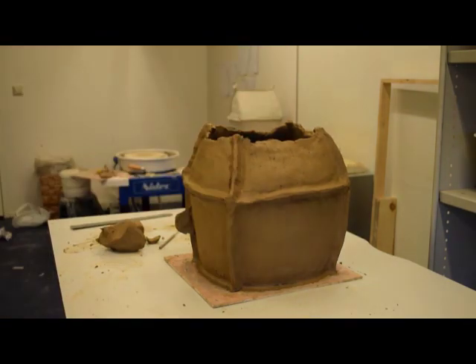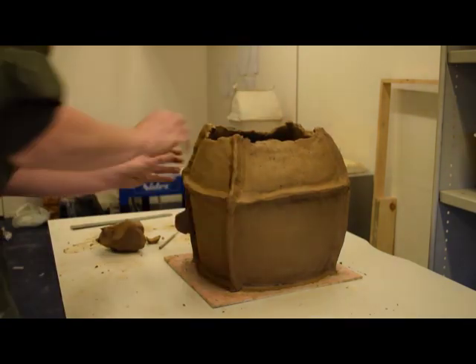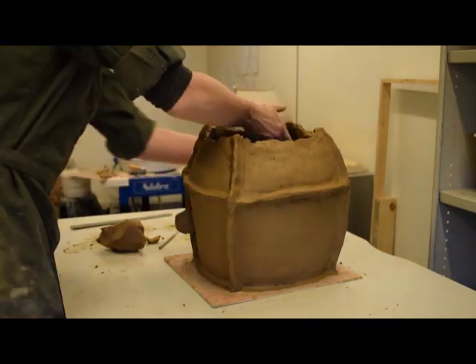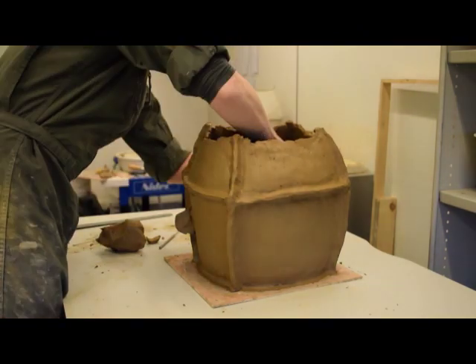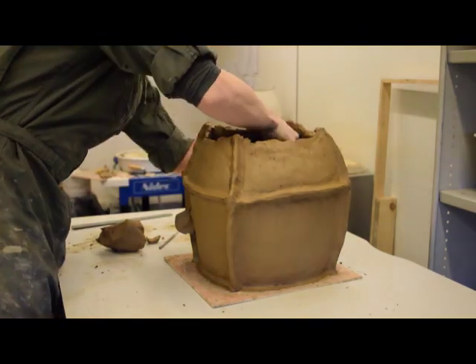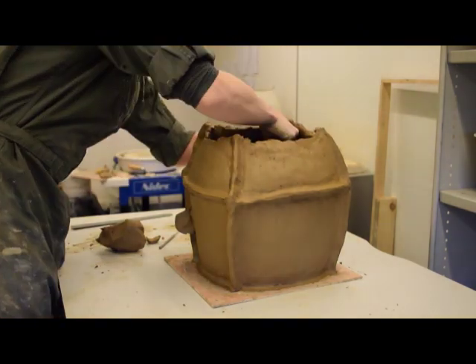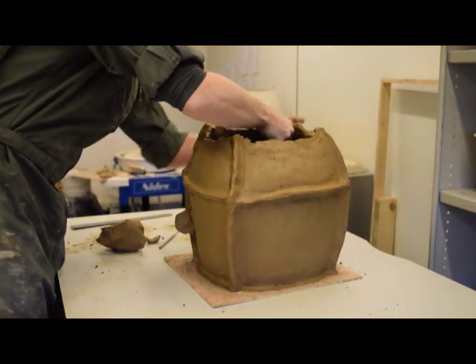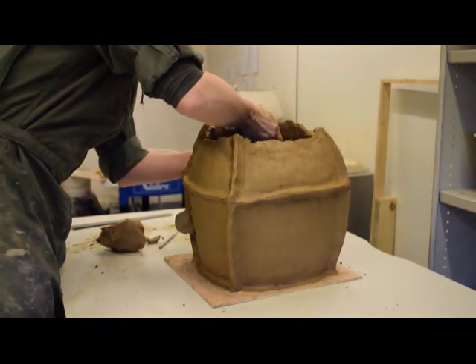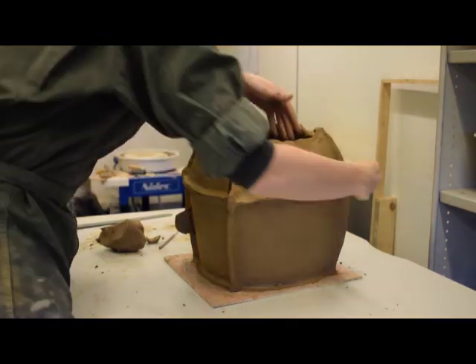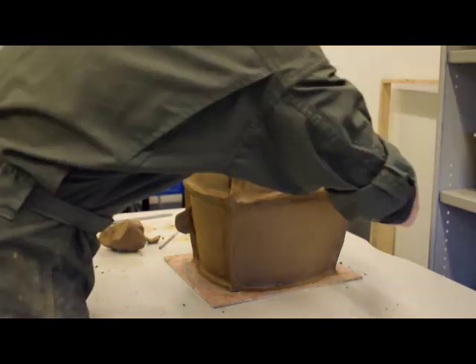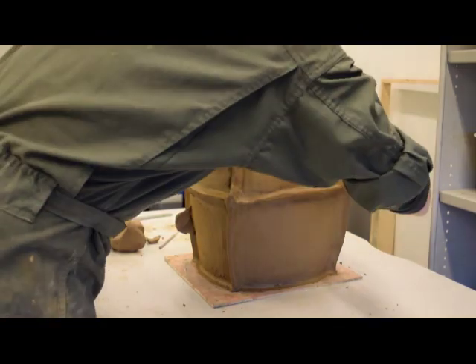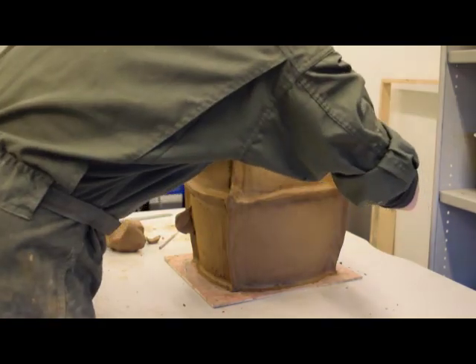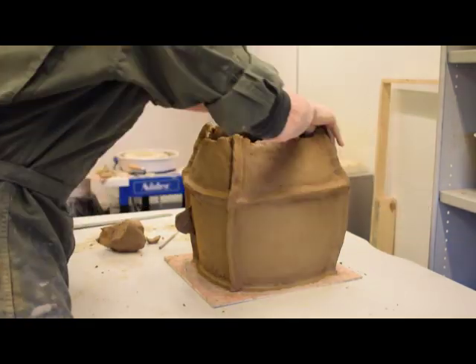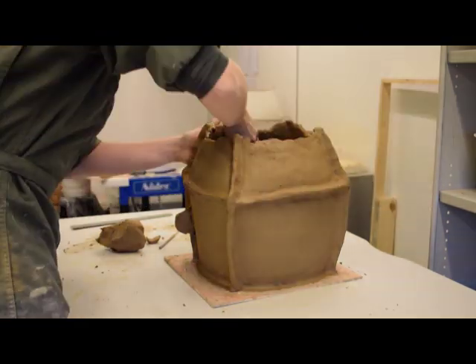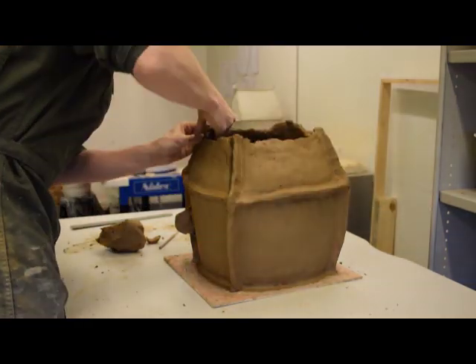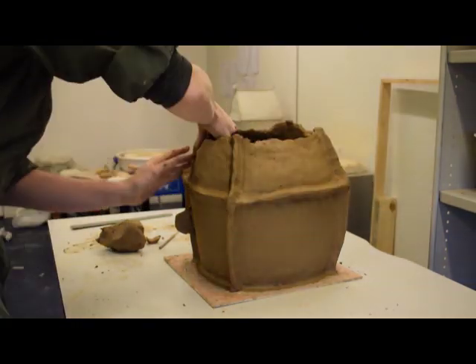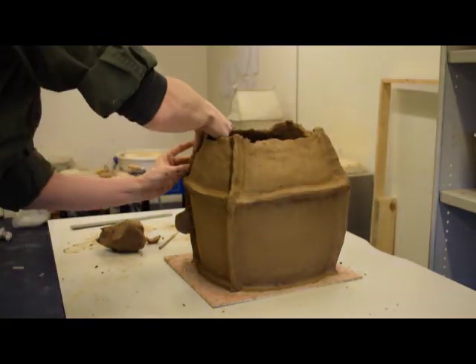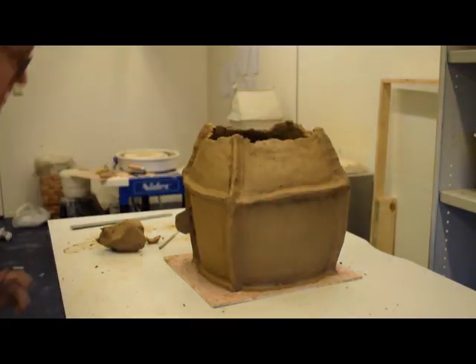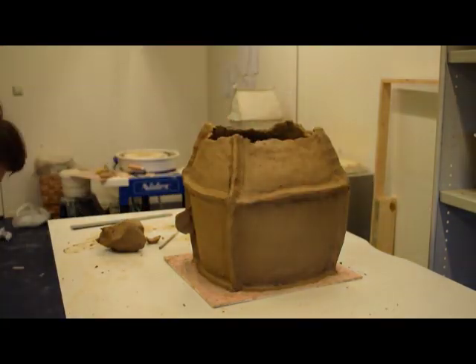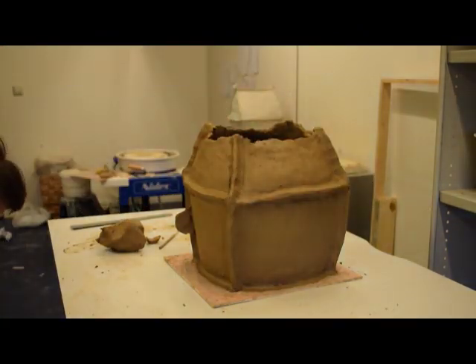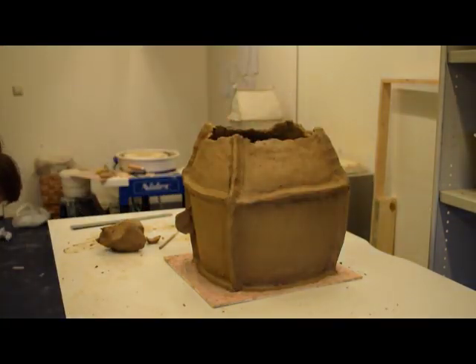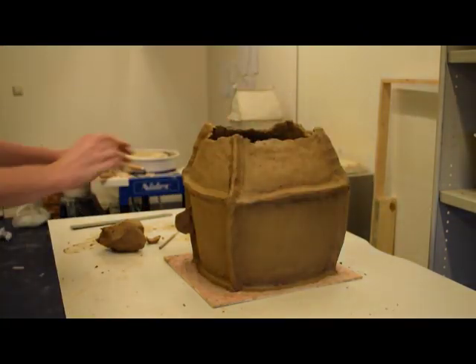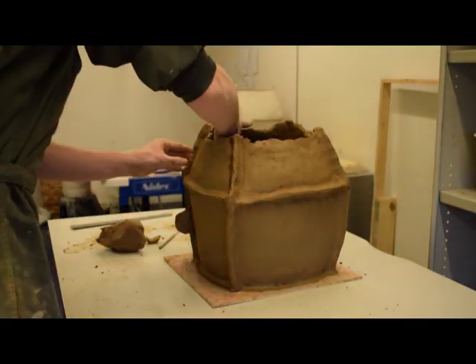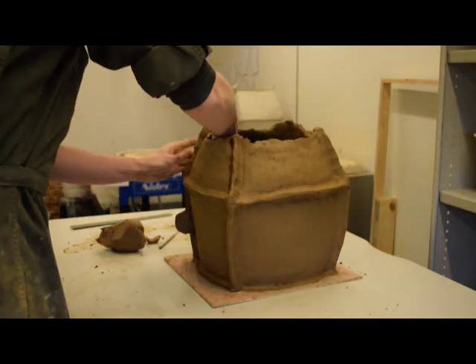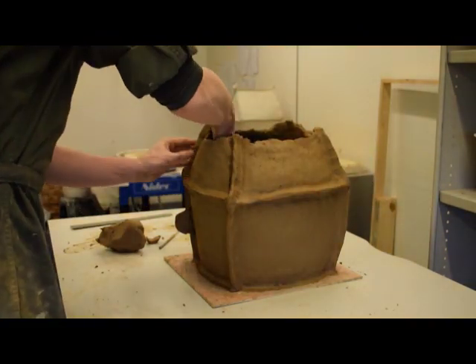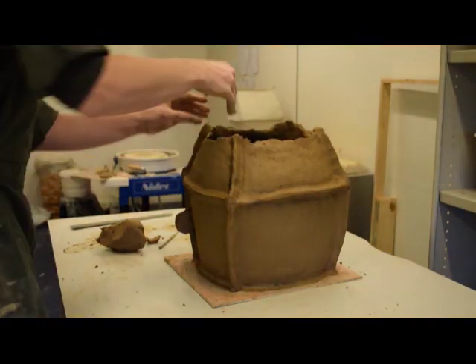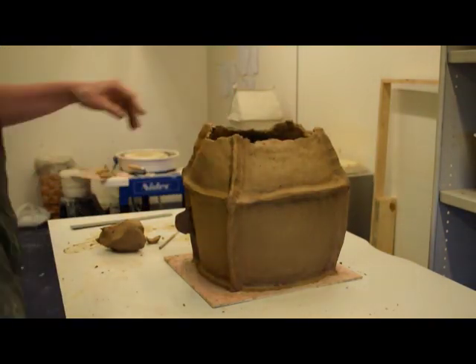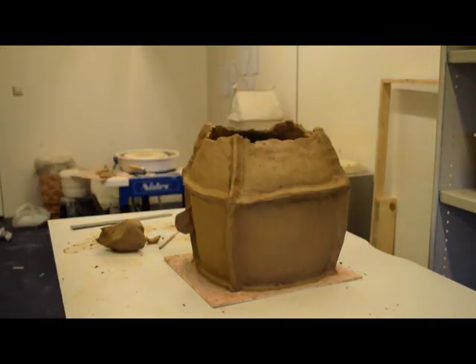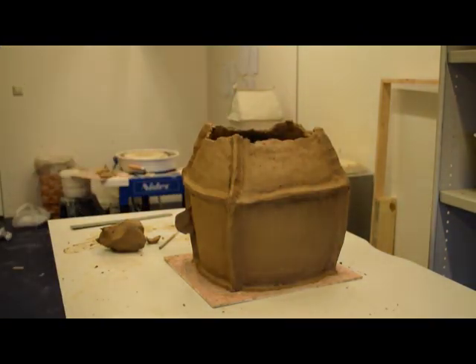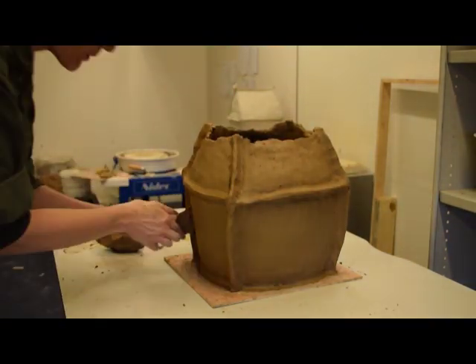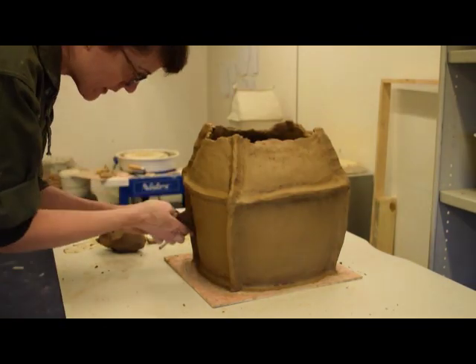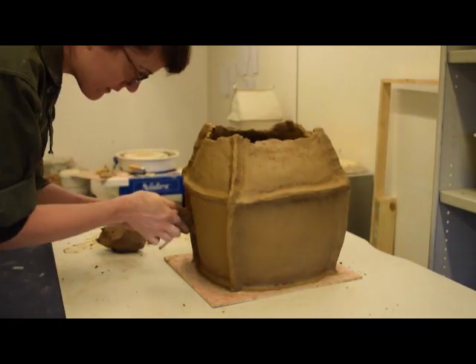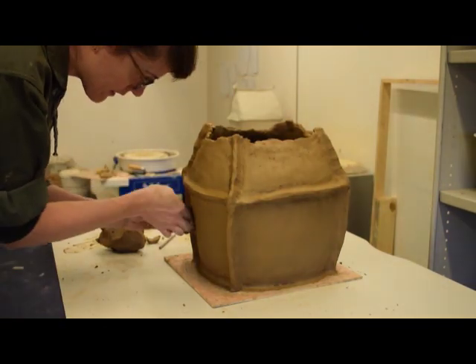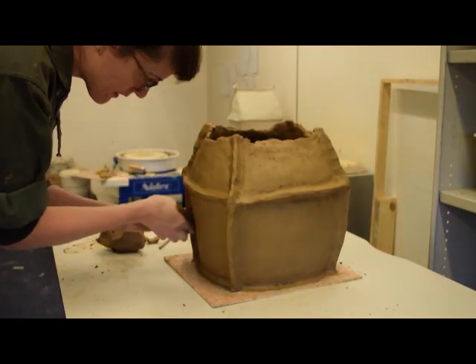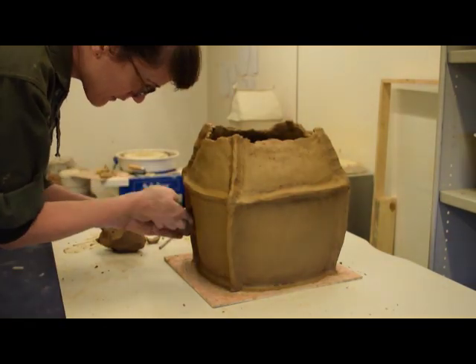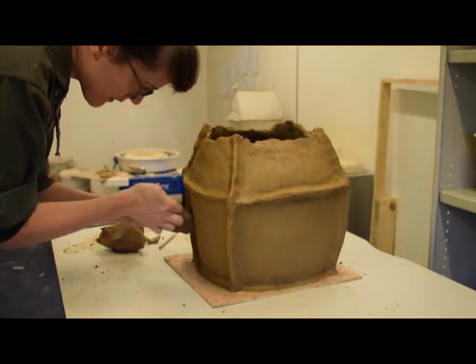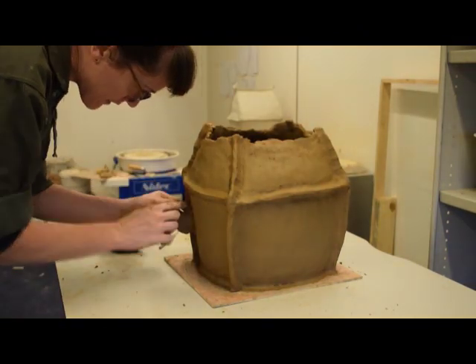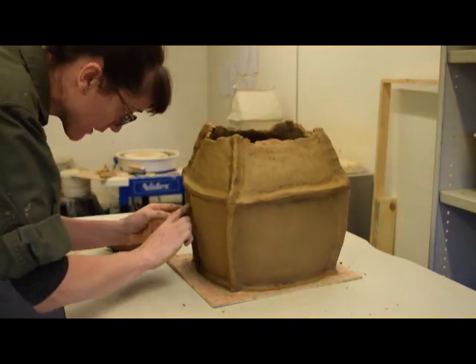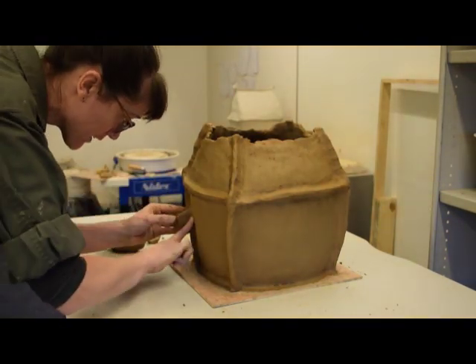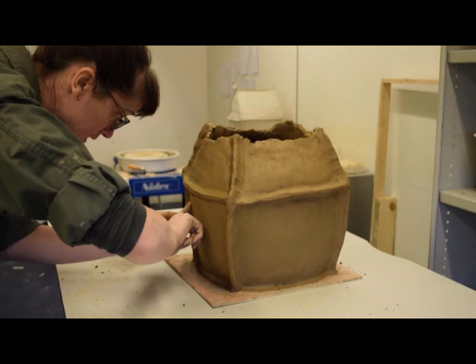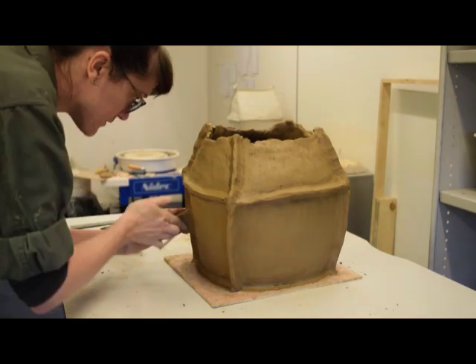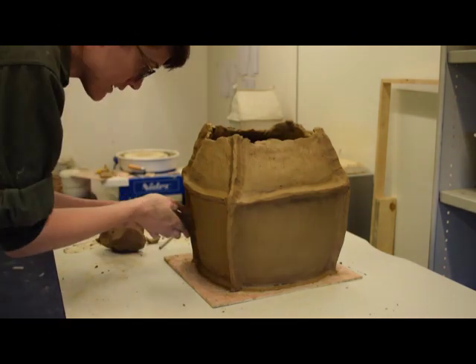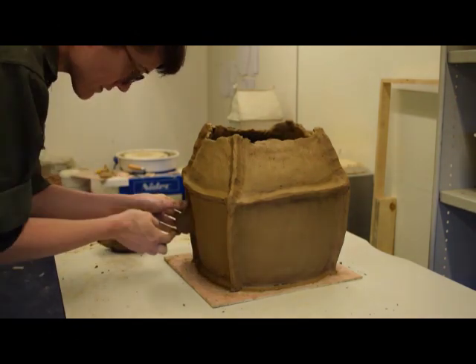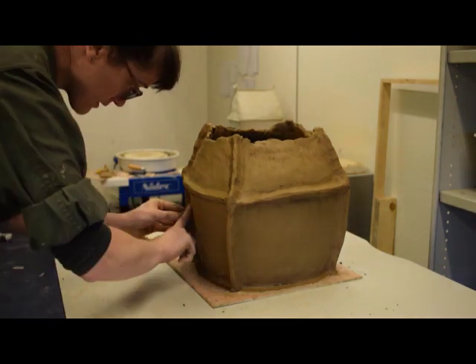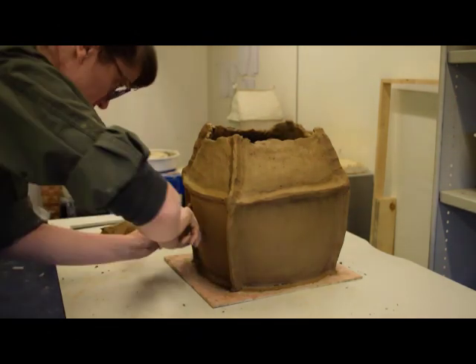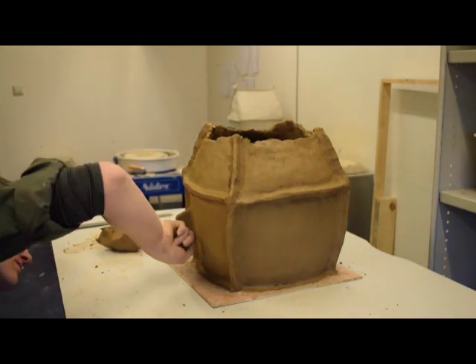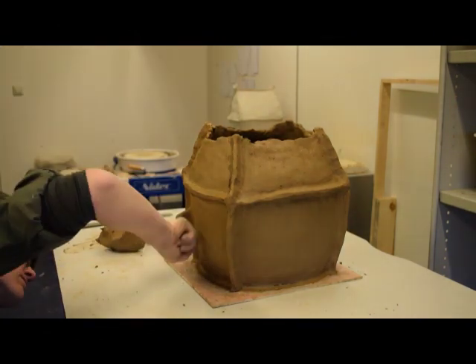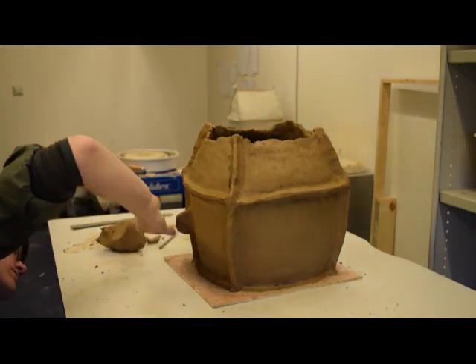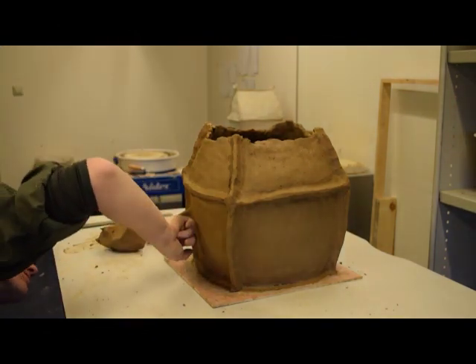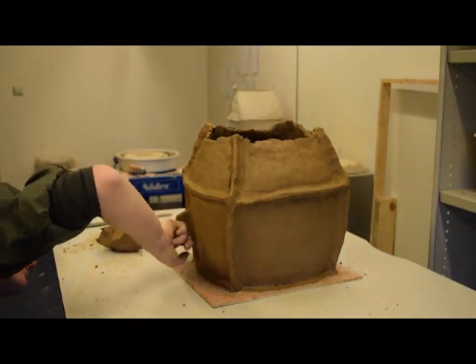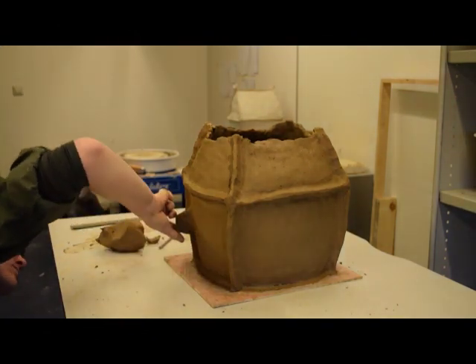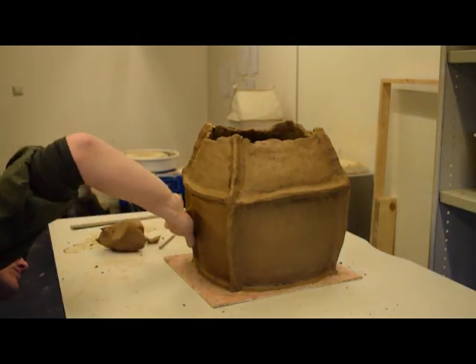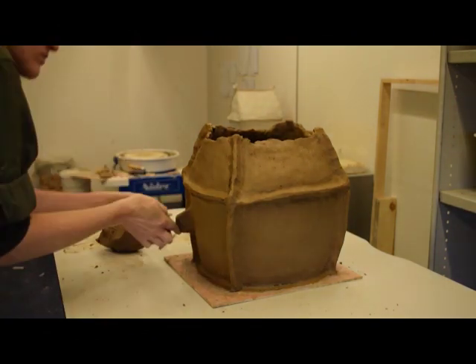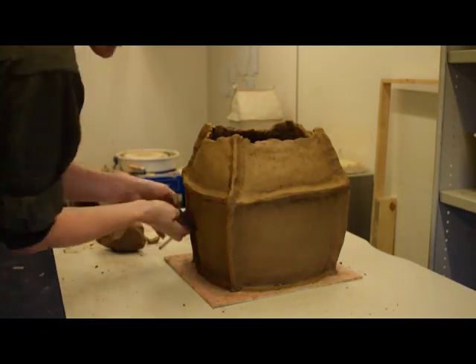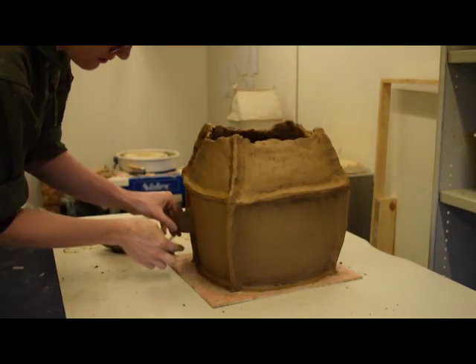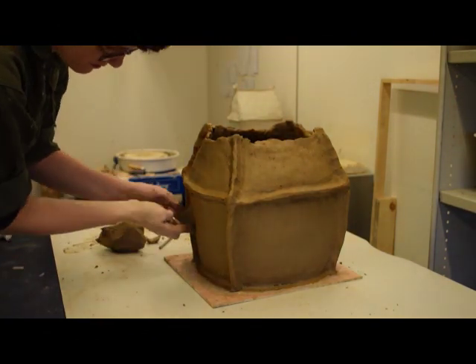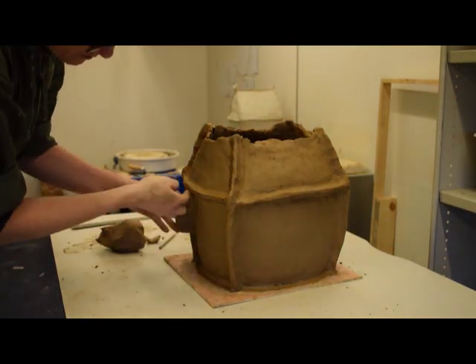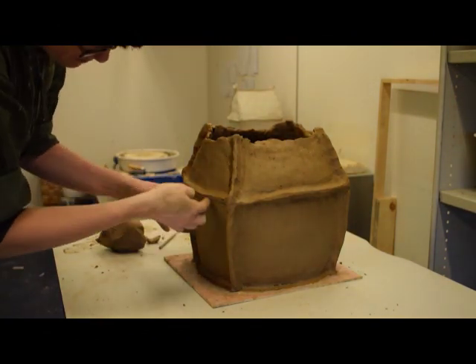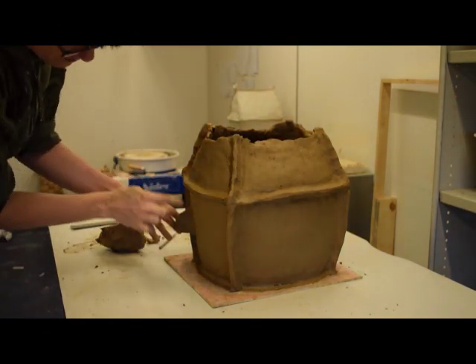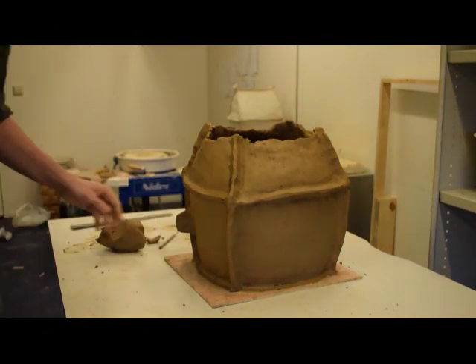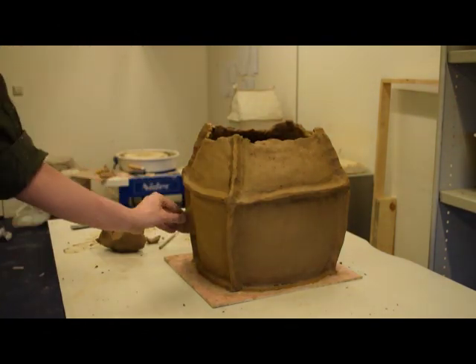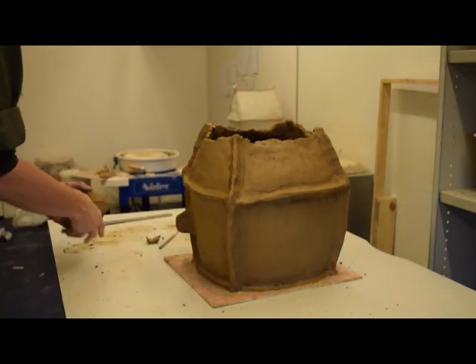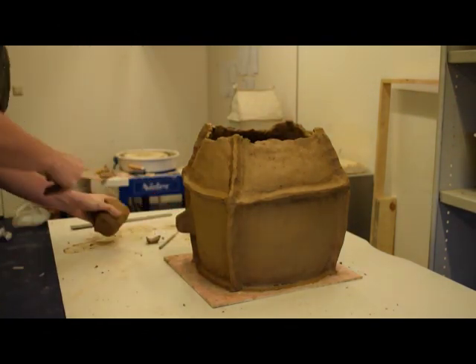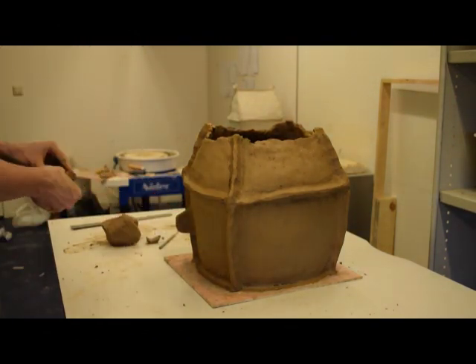The potter applies these to the front of the urn, smoothing the edges and supporting them from inside the urn as necessary.